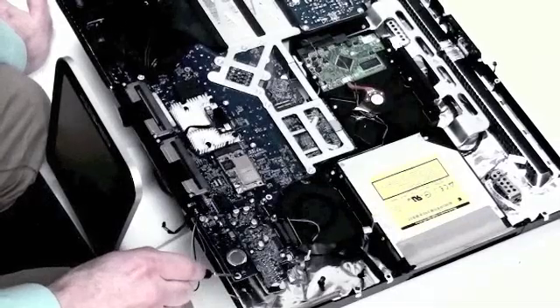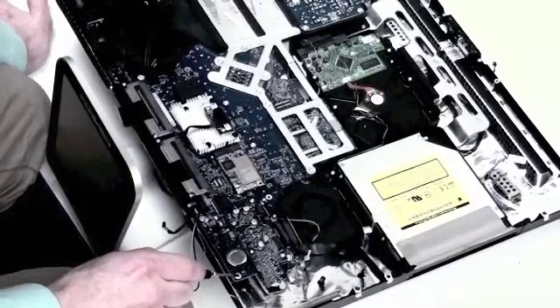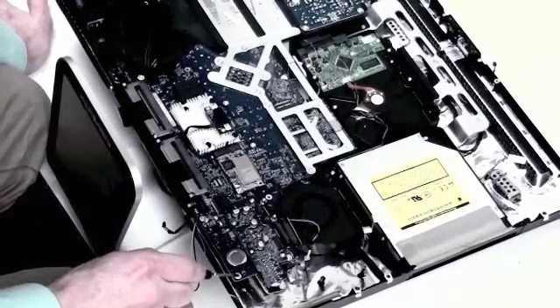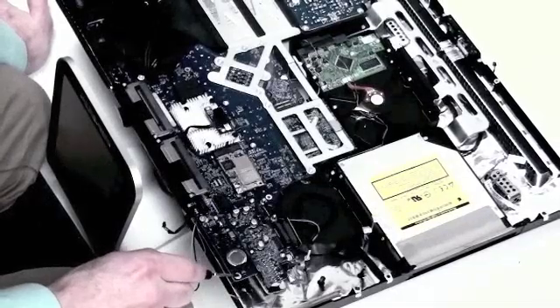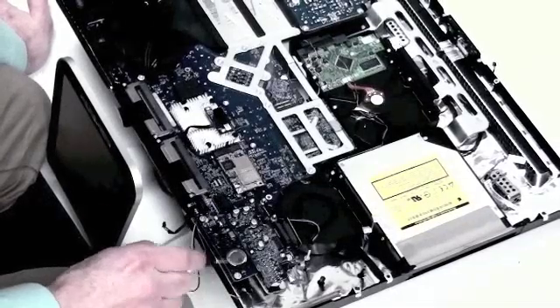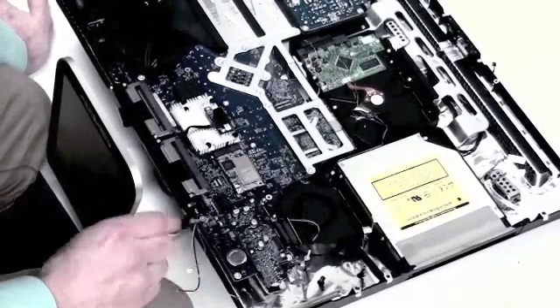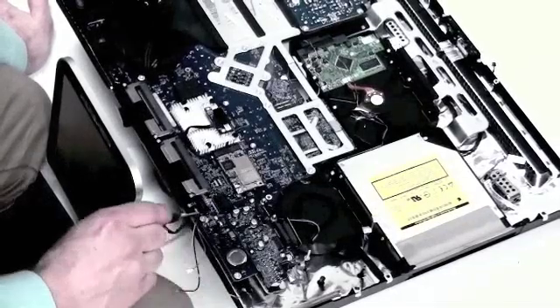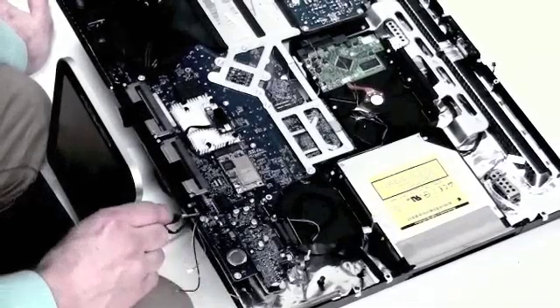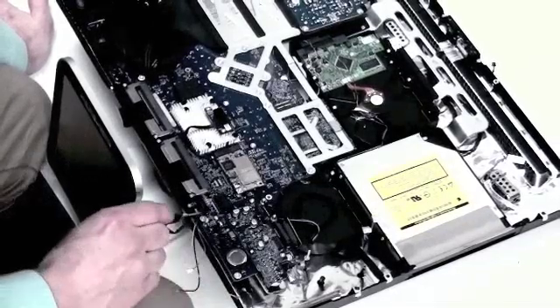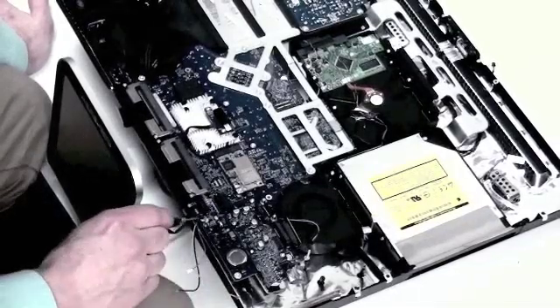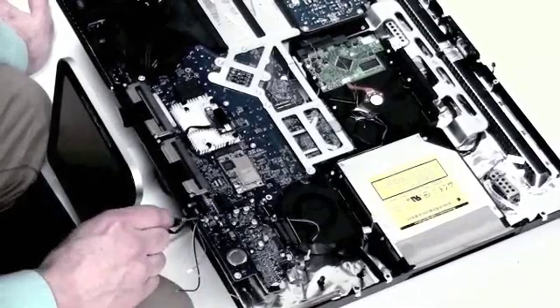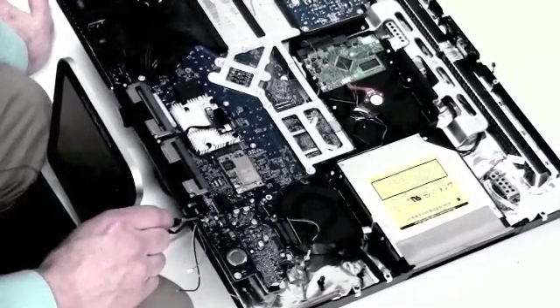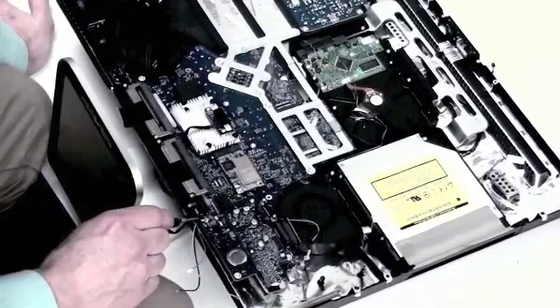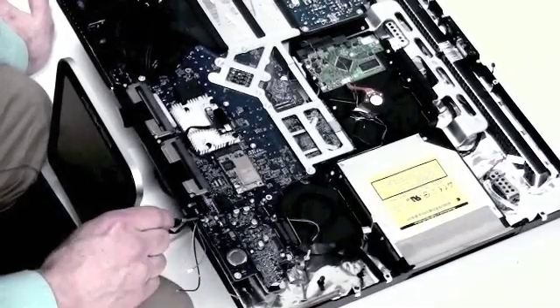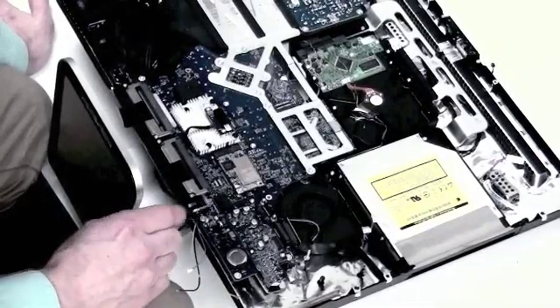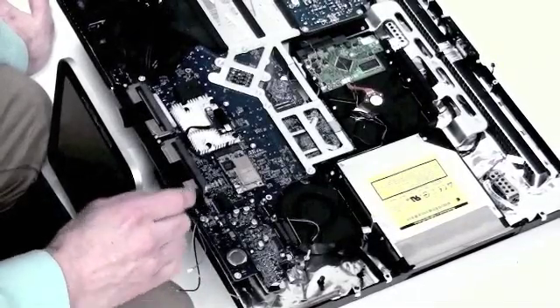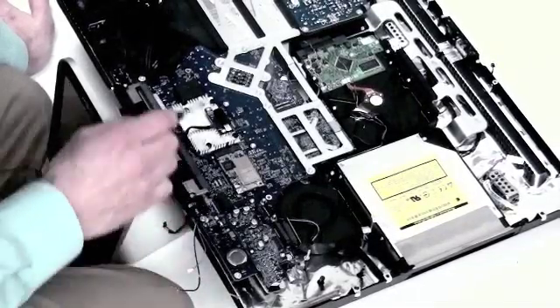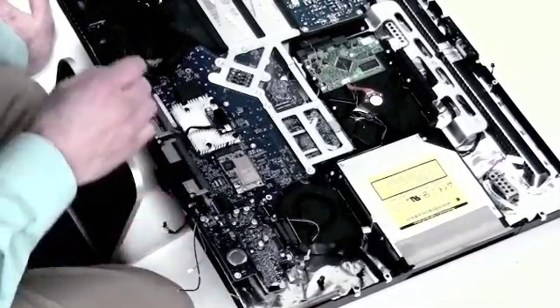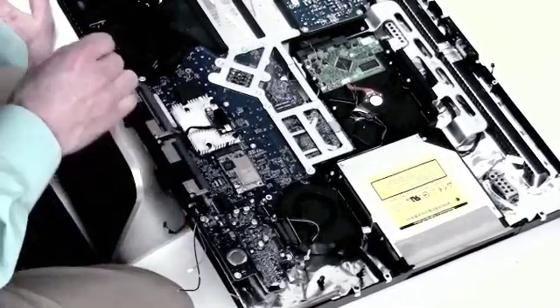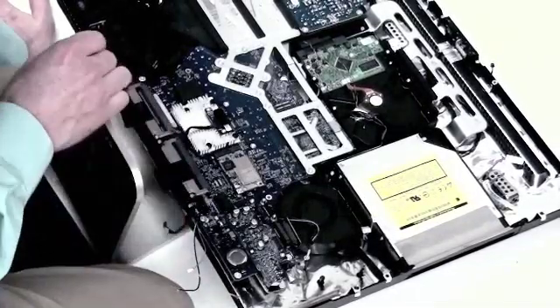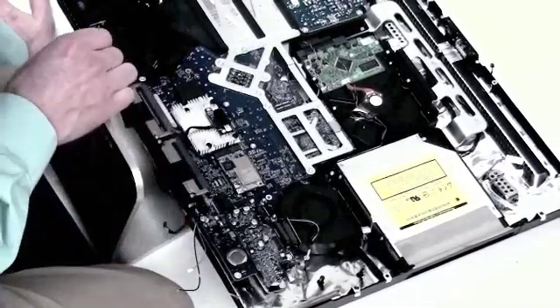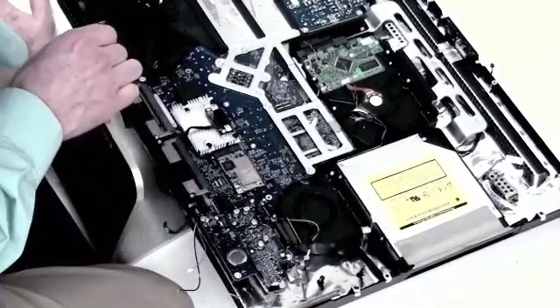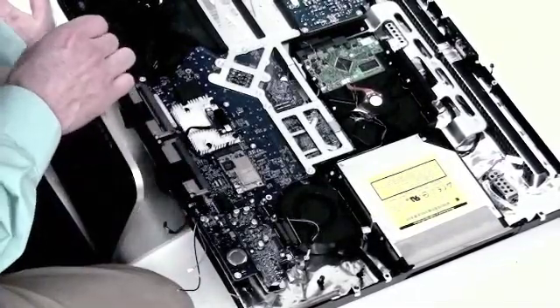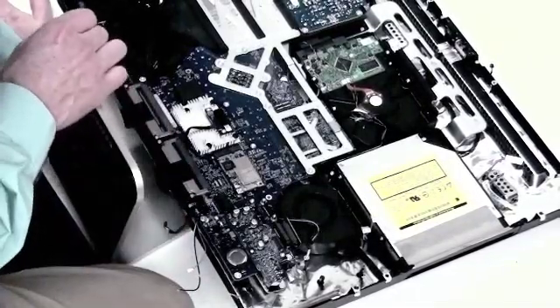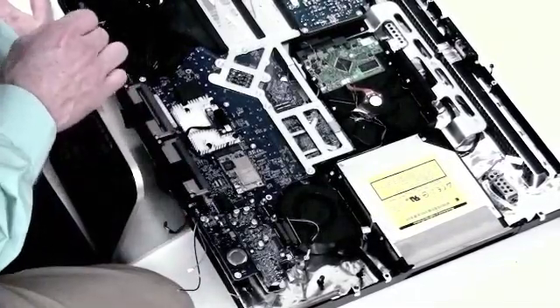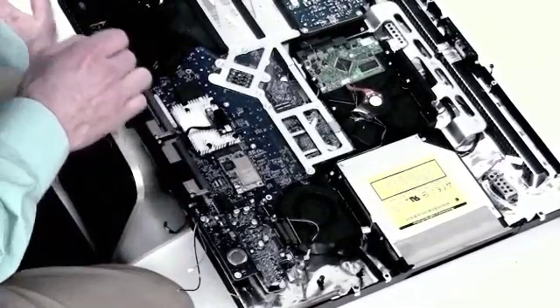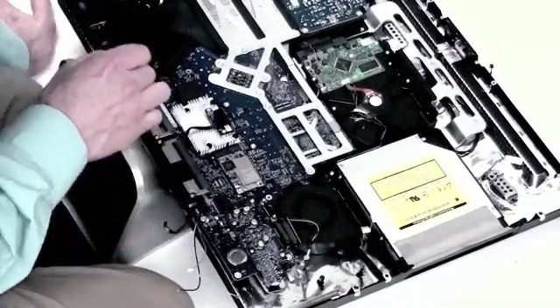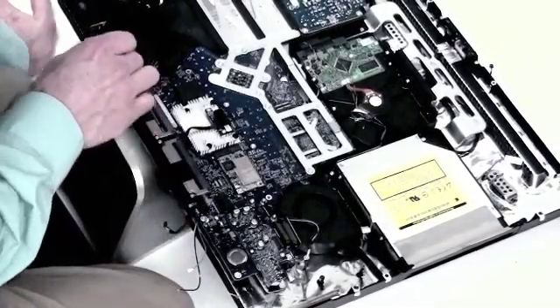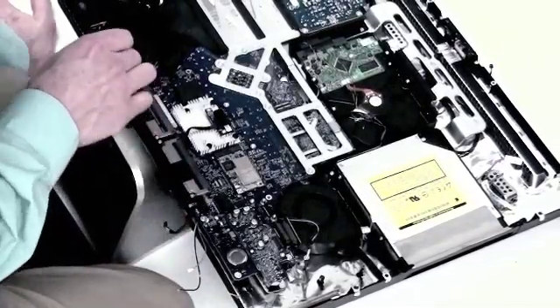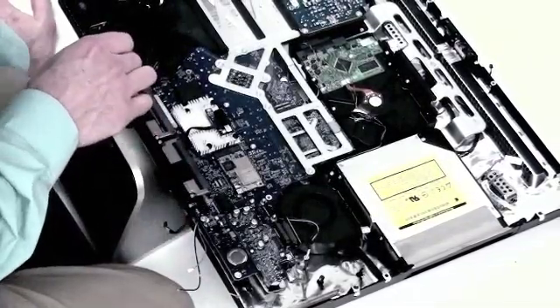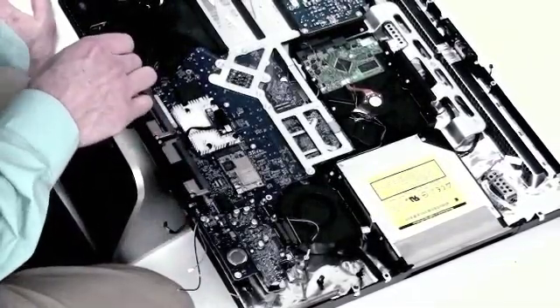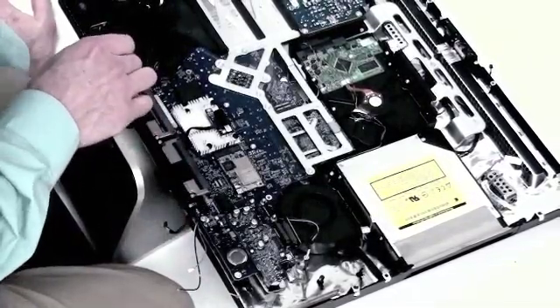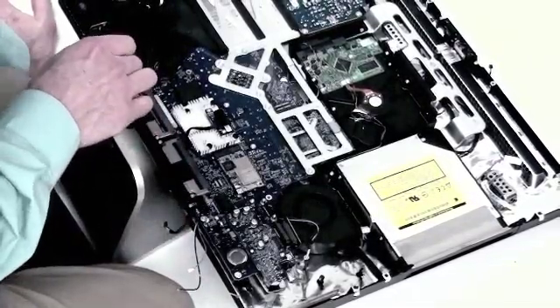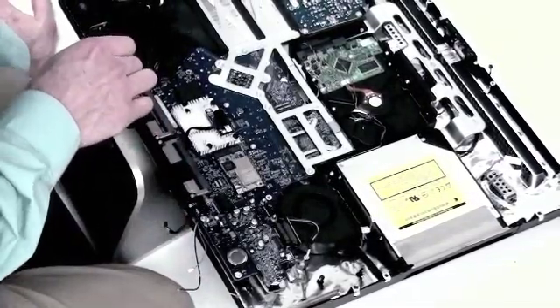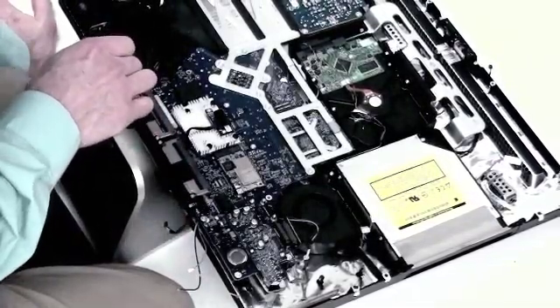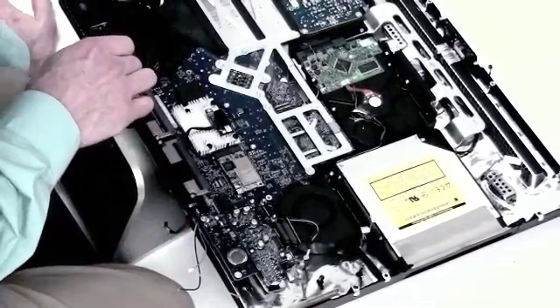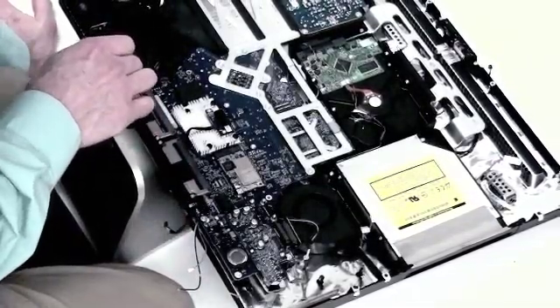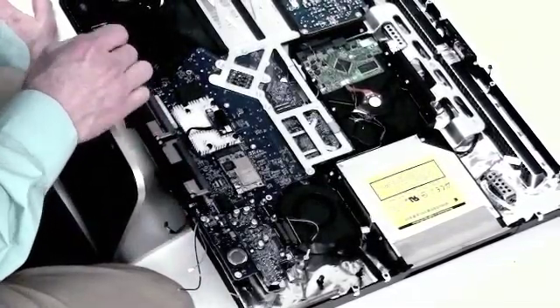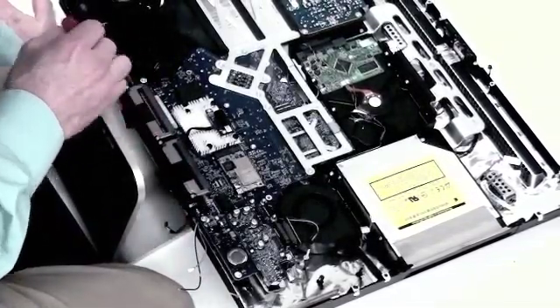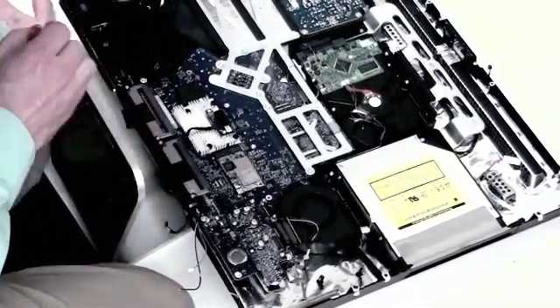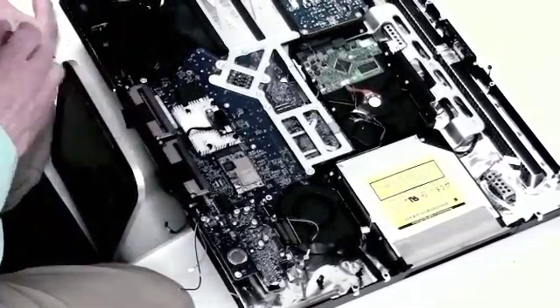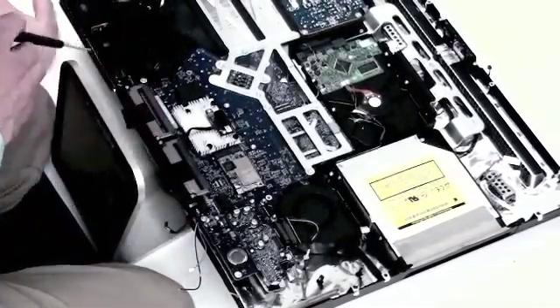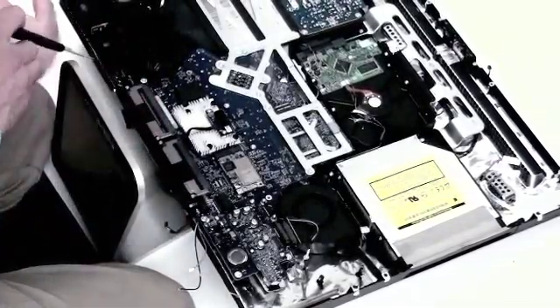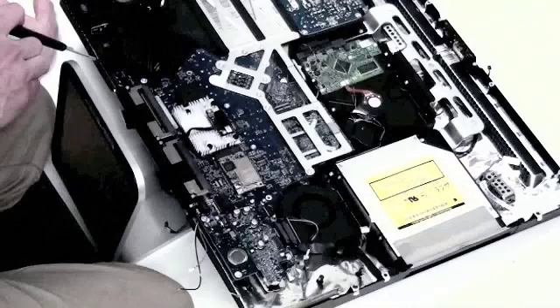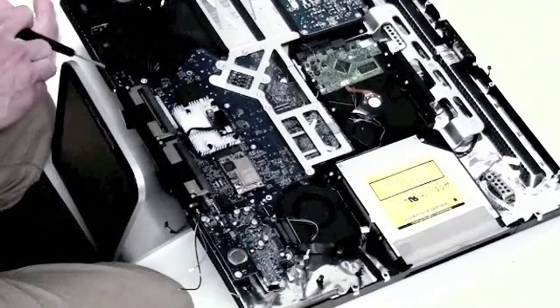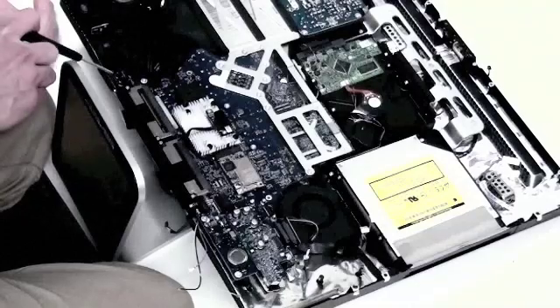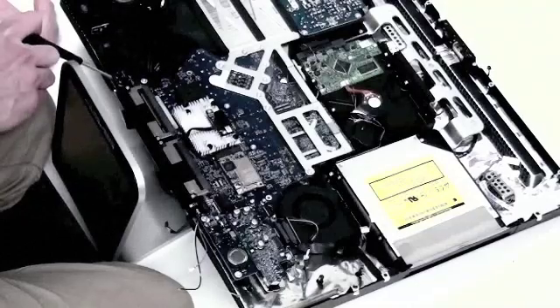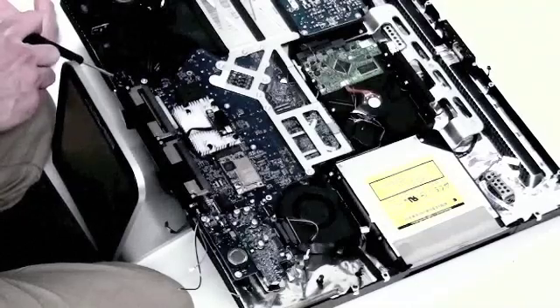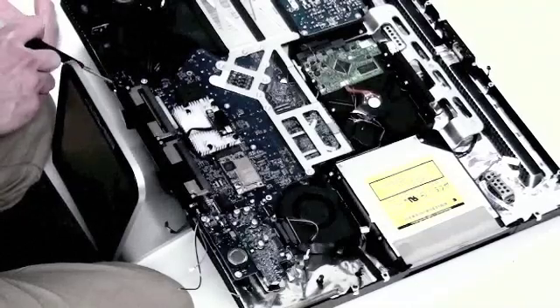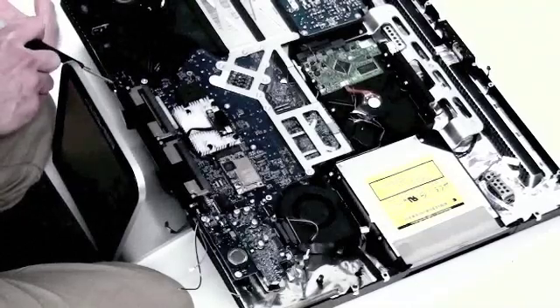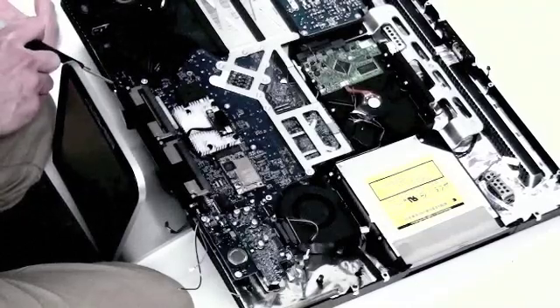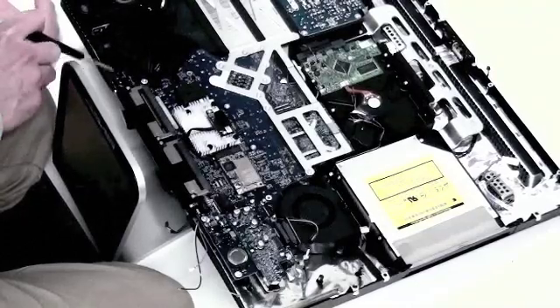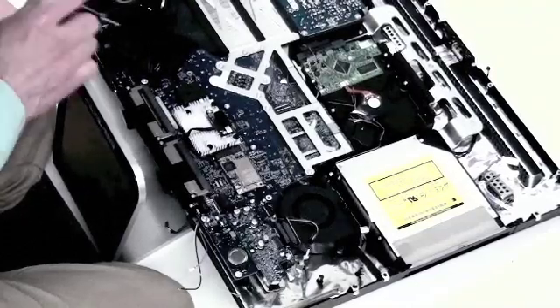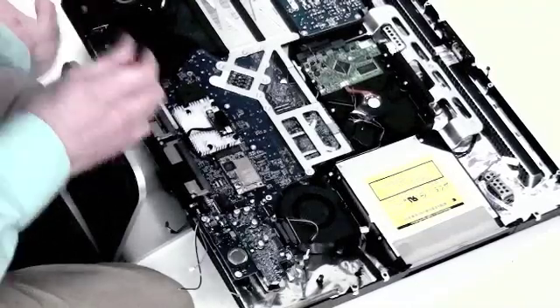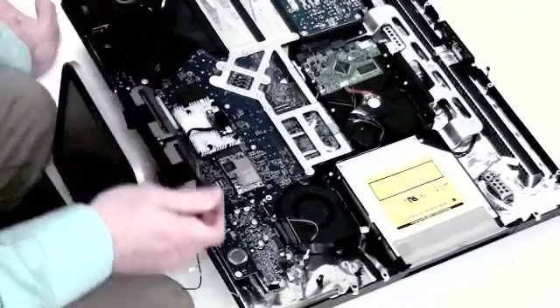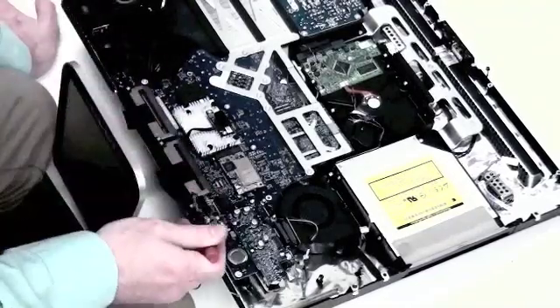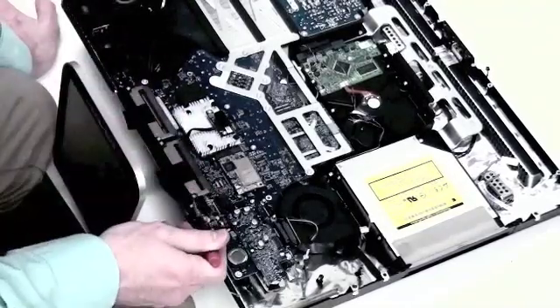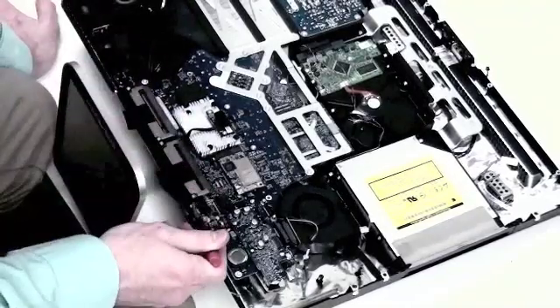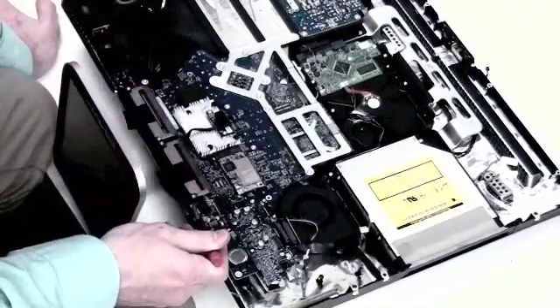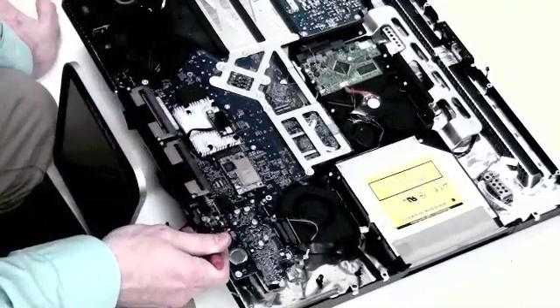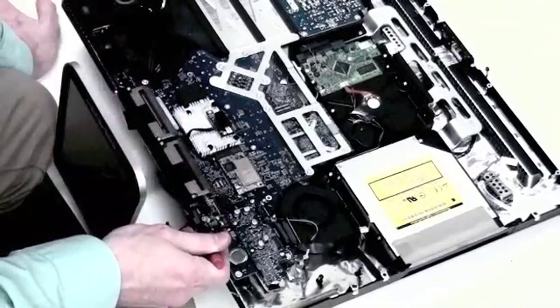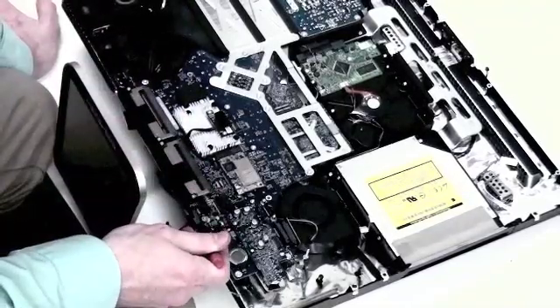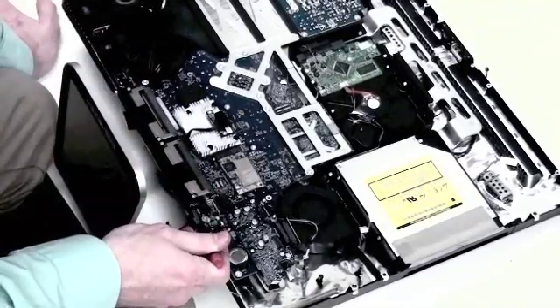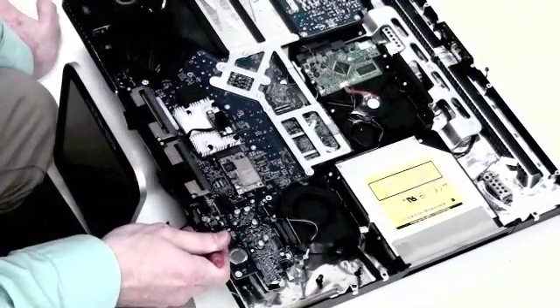Now you will notice that there are eight Torx 8 screws holding the logic board in. These need to be removed.